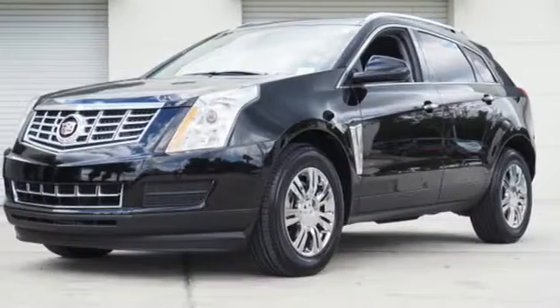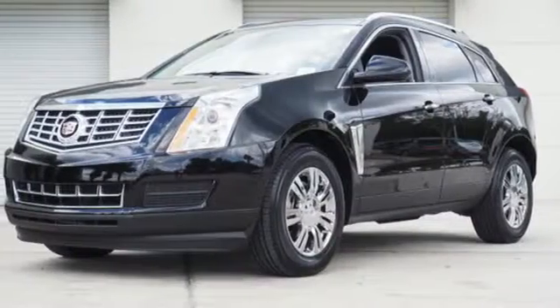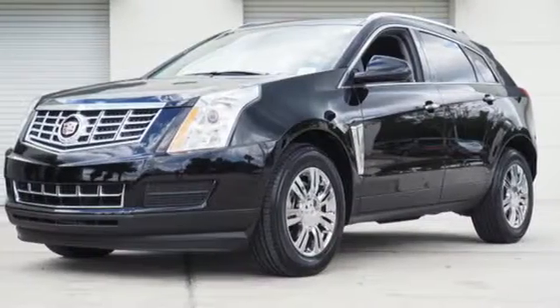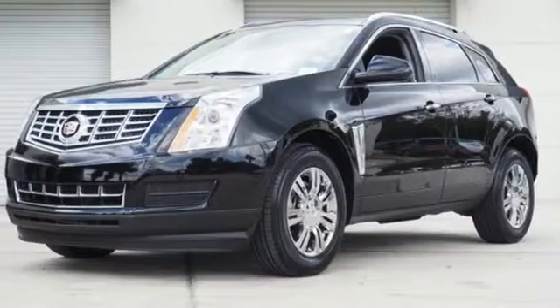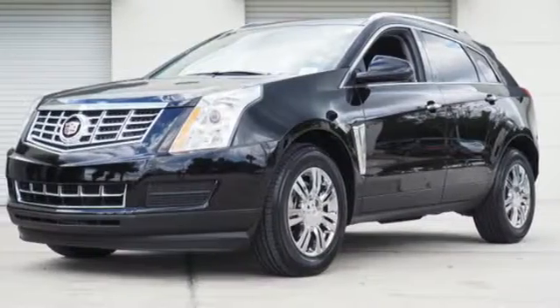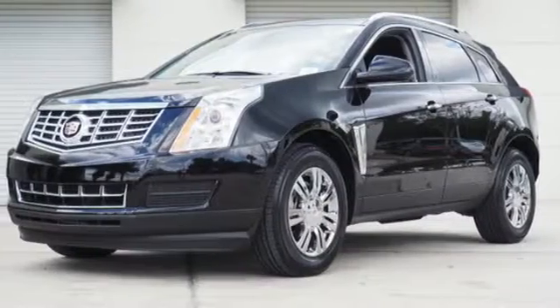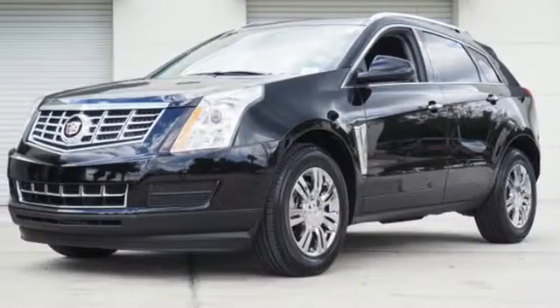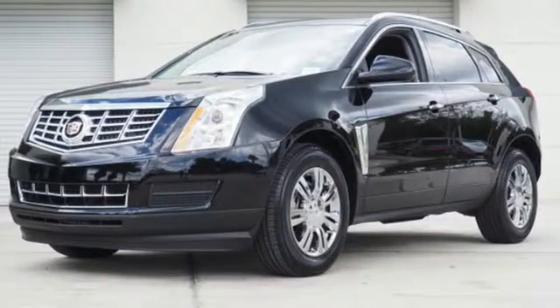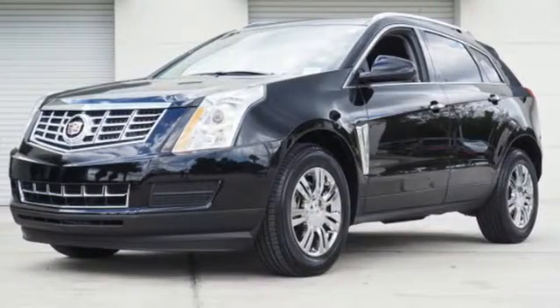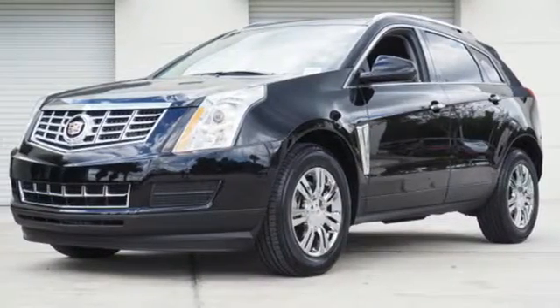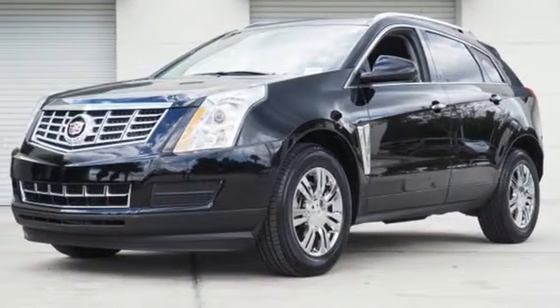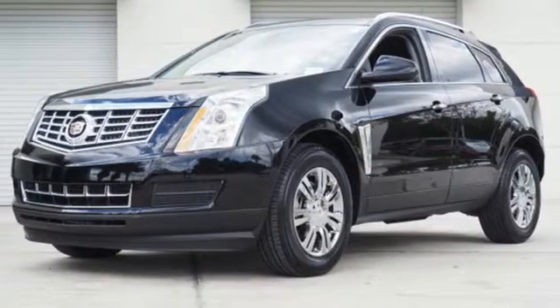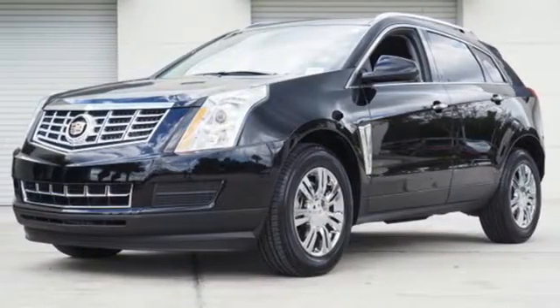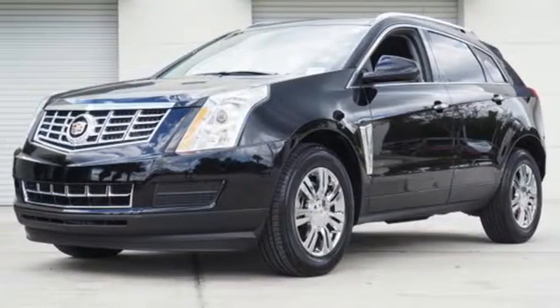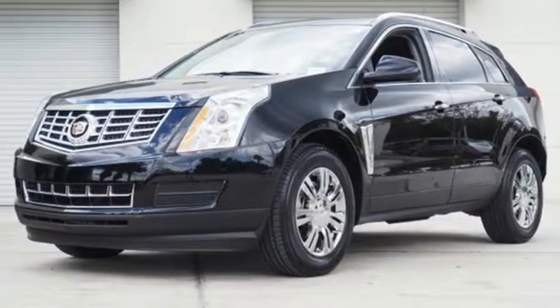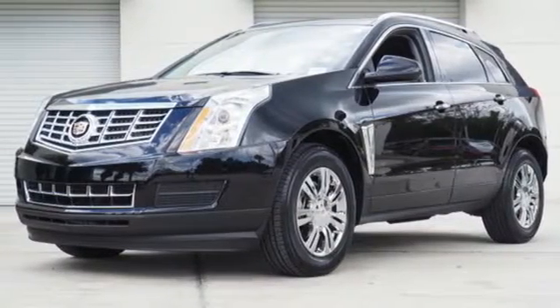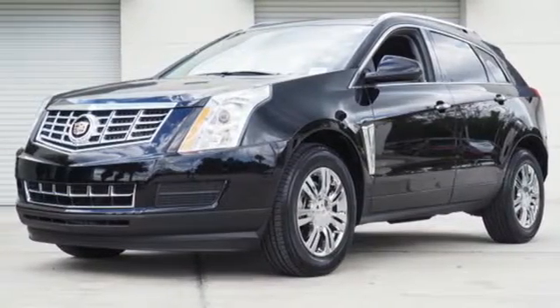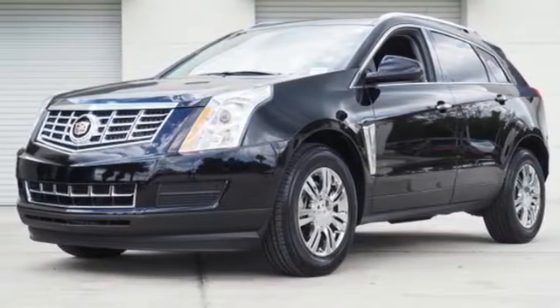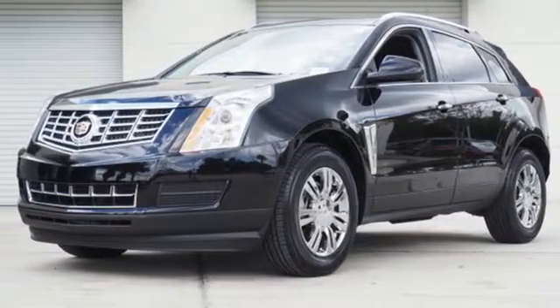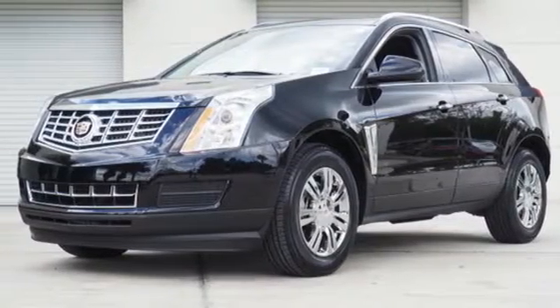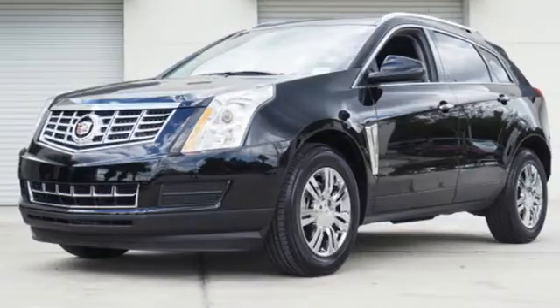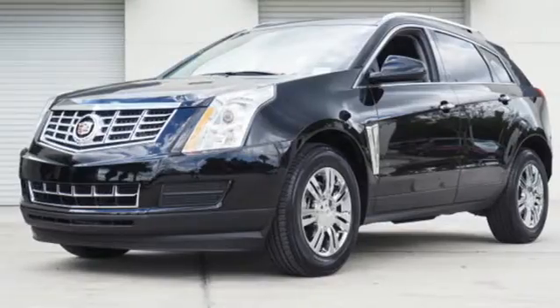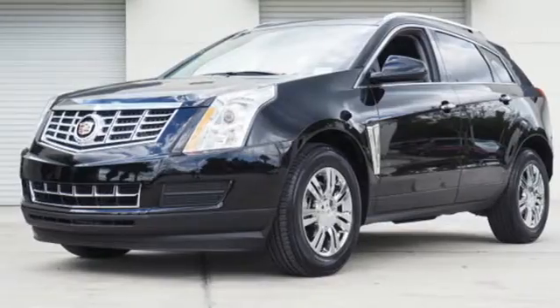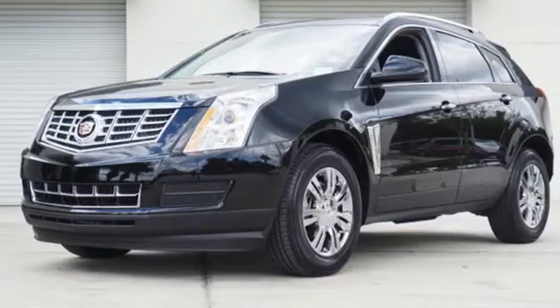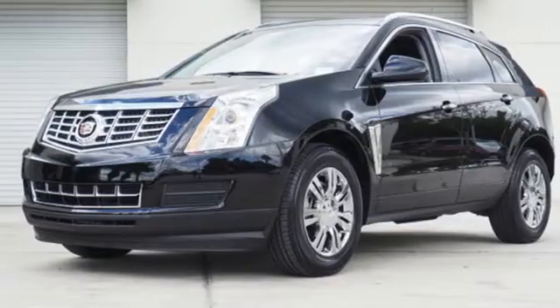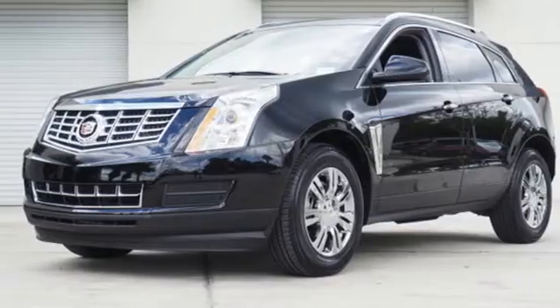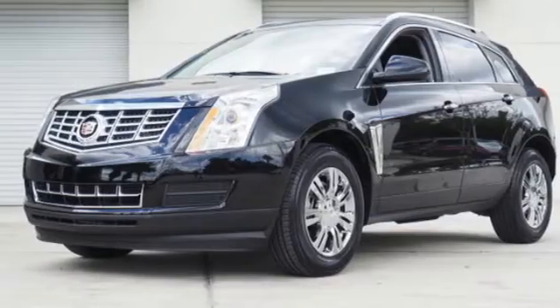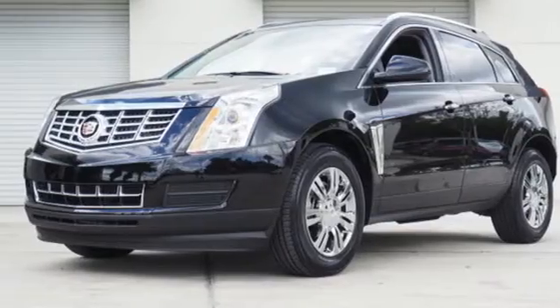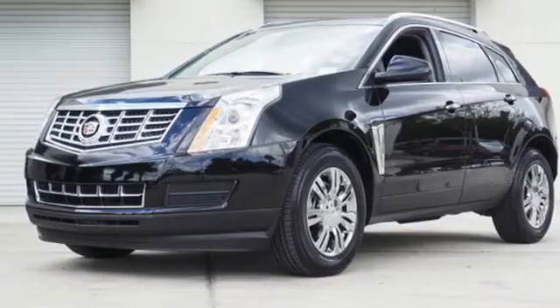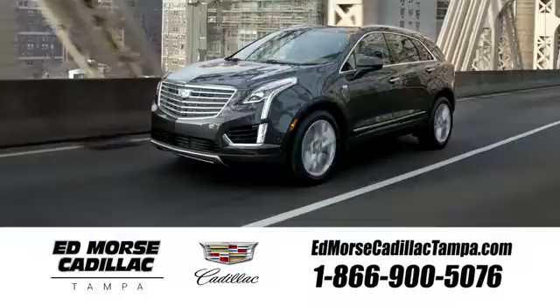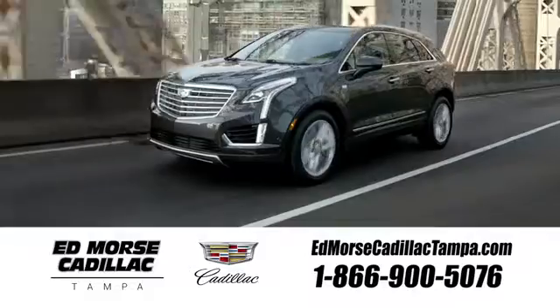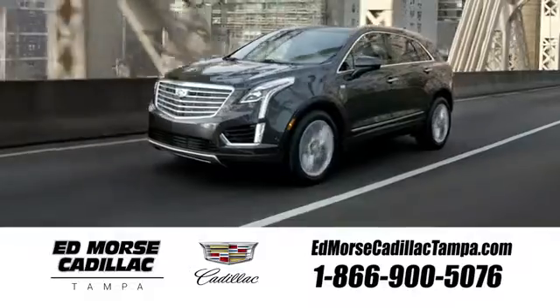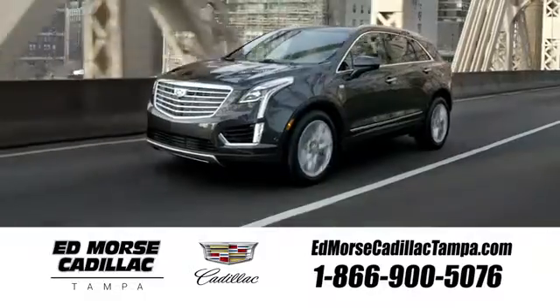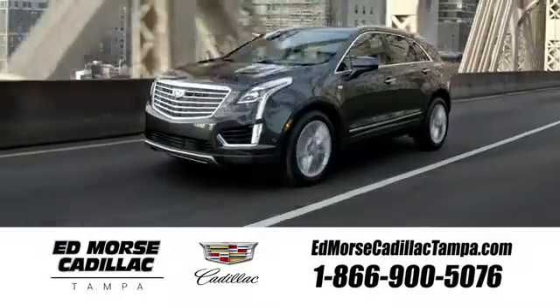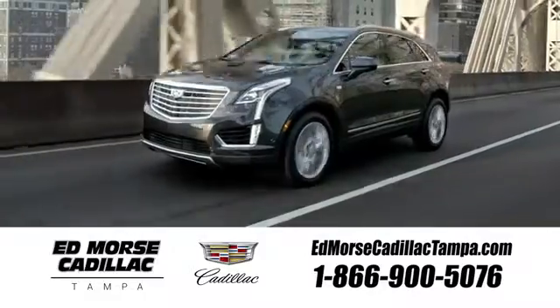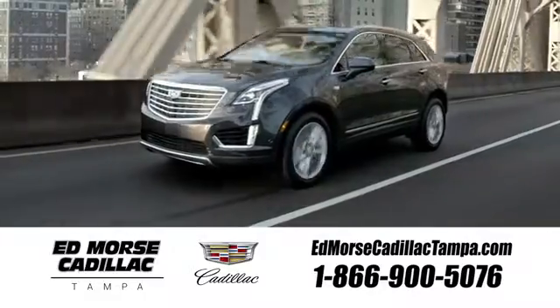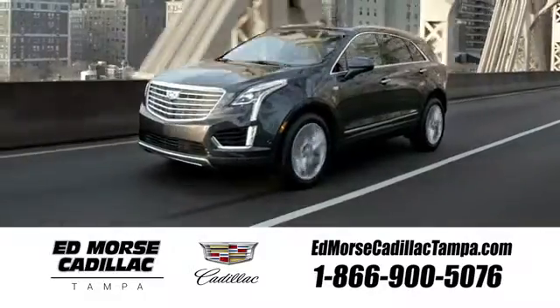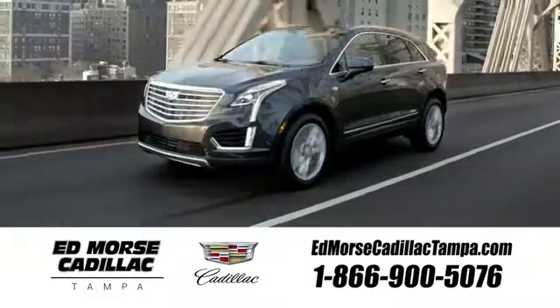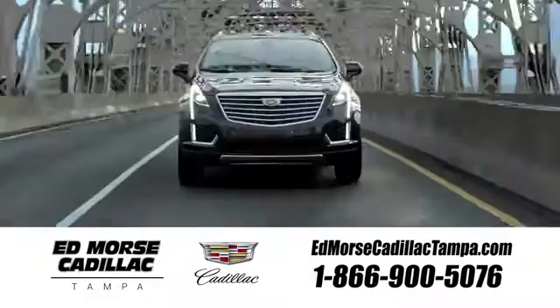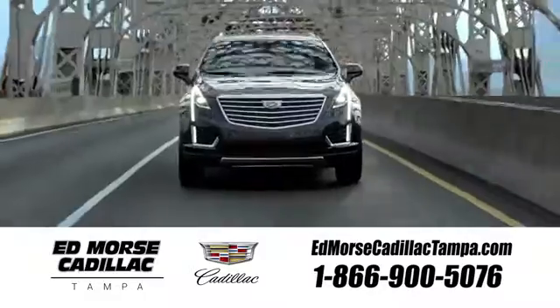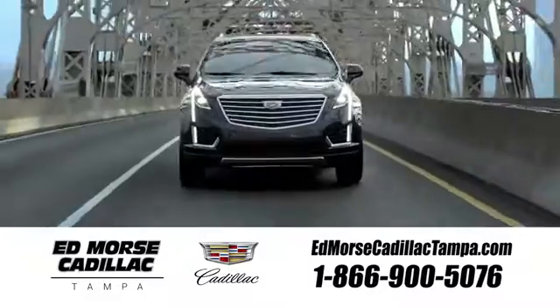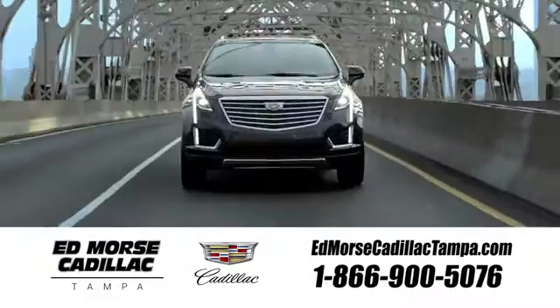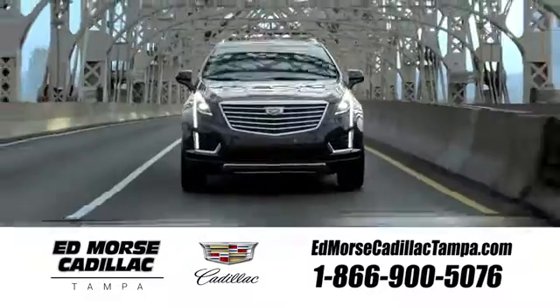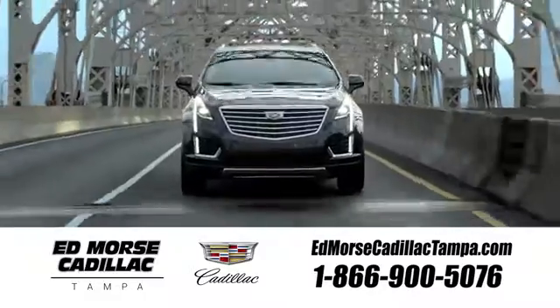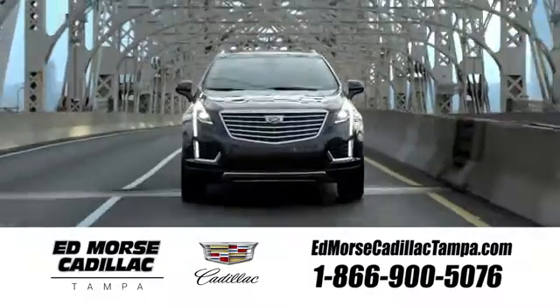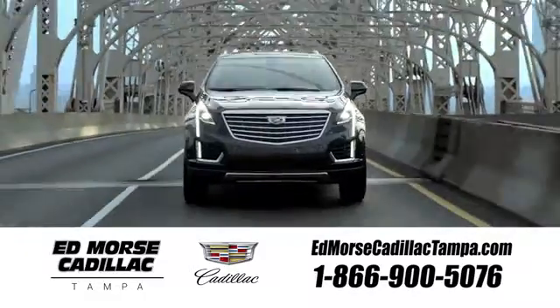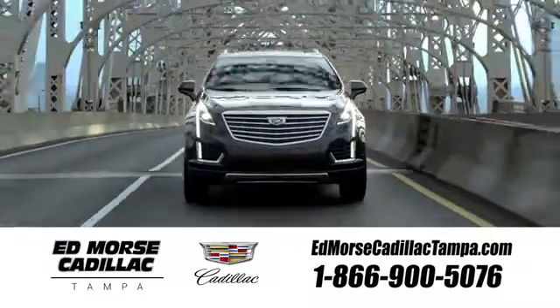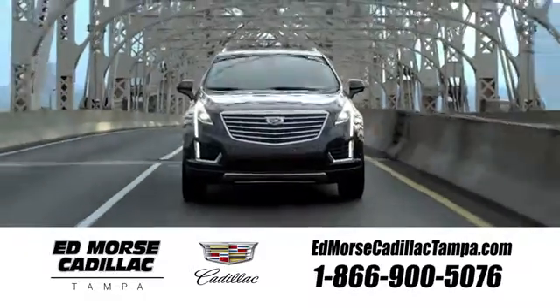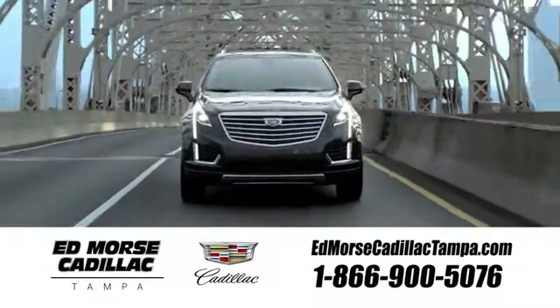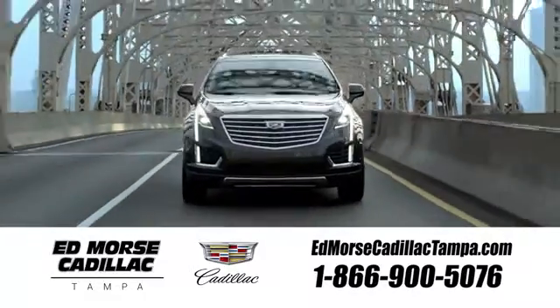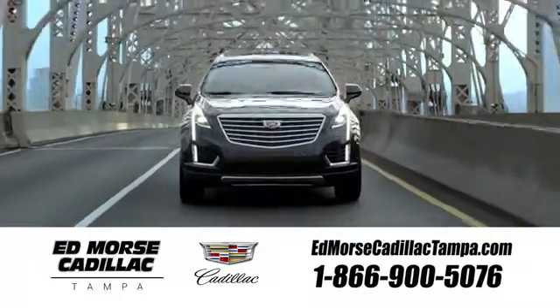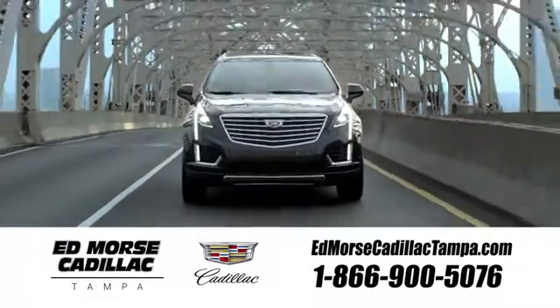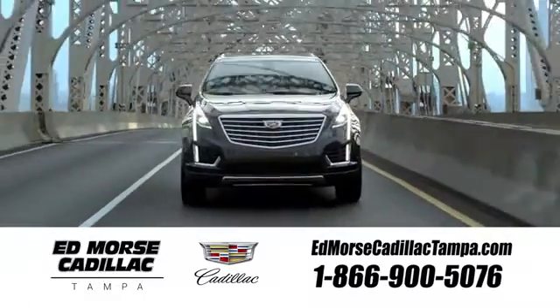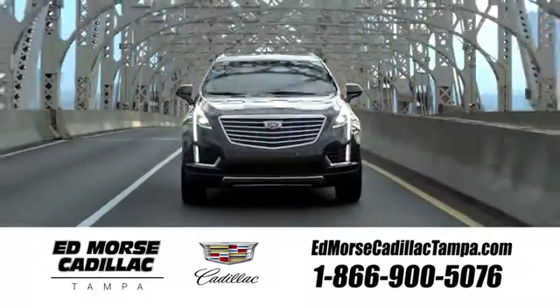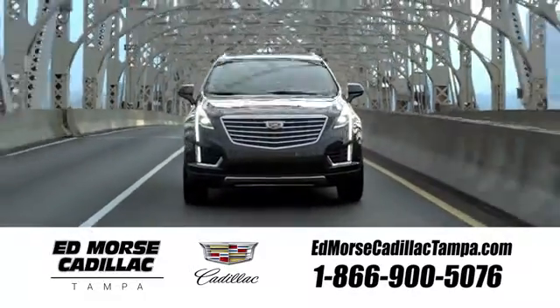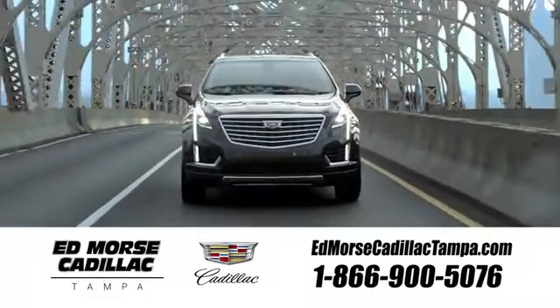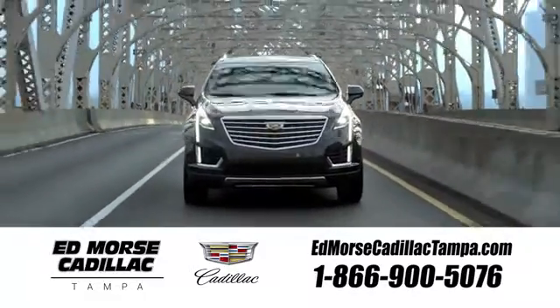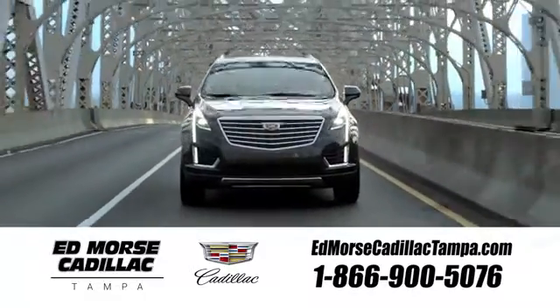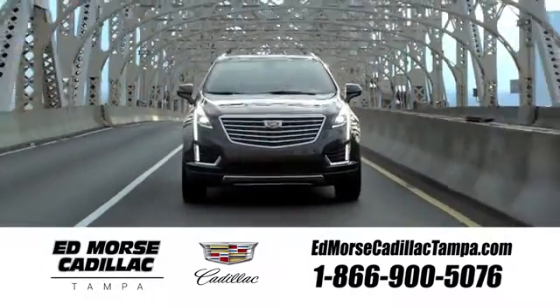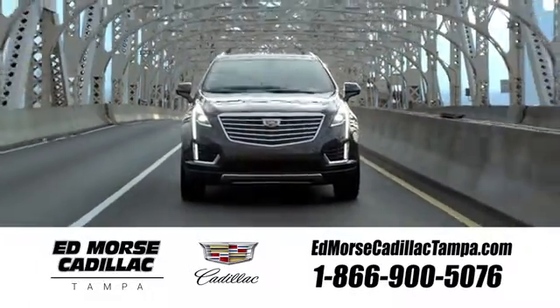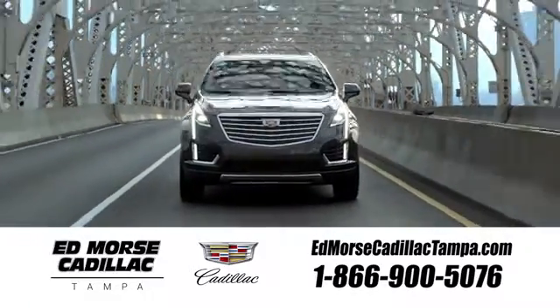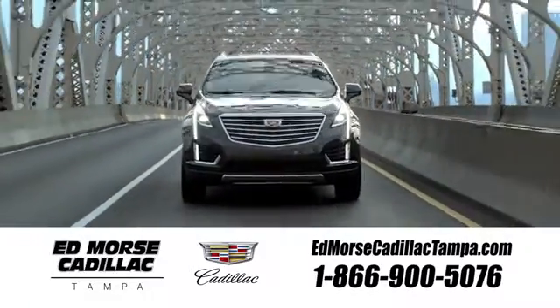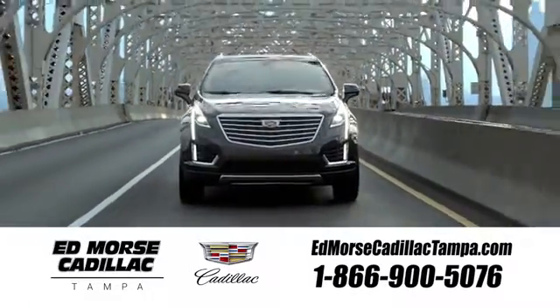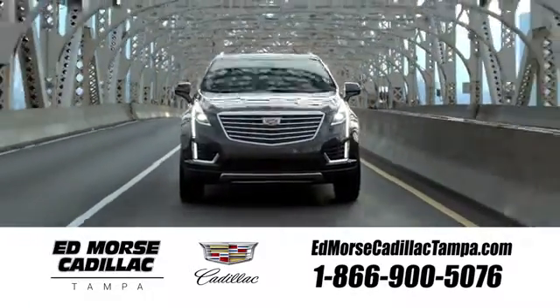Take it for a test drive today. Visit our website at edmorsecadillactampa.com or call us today.